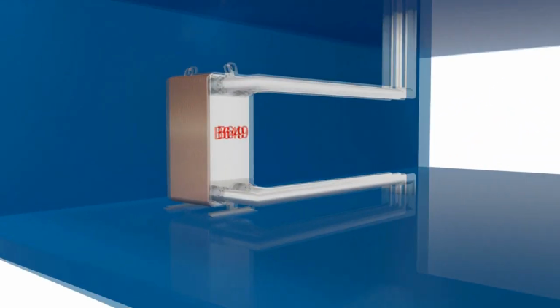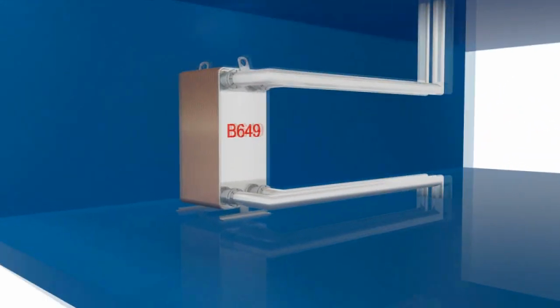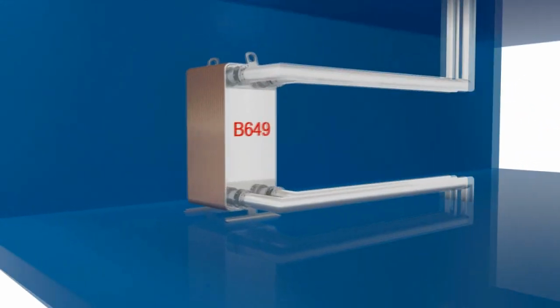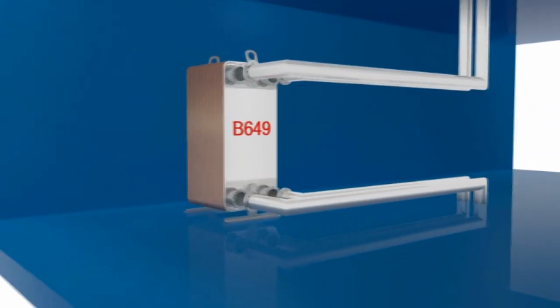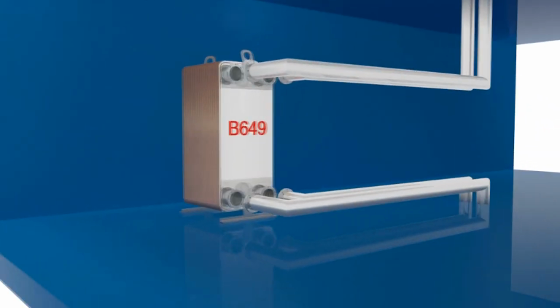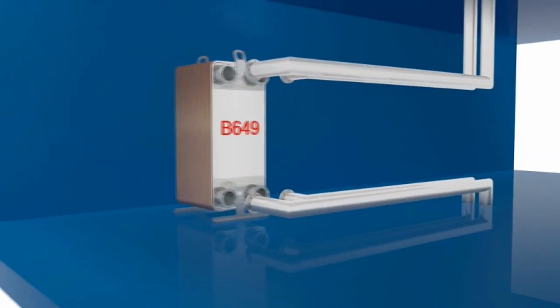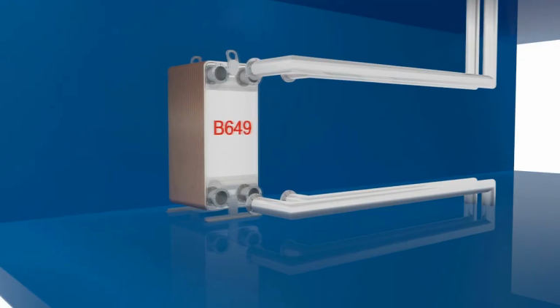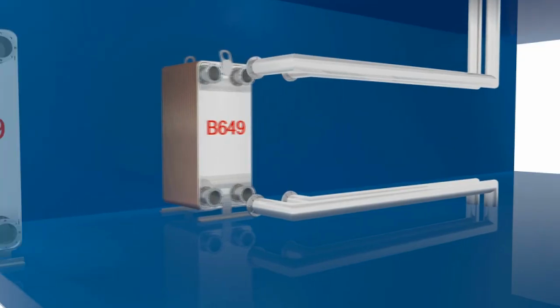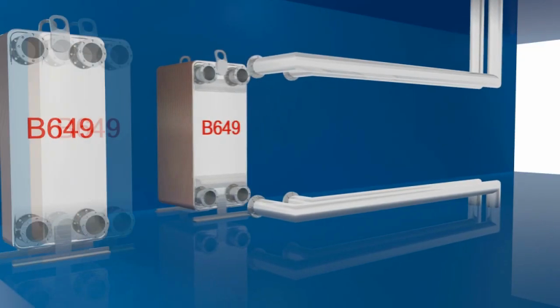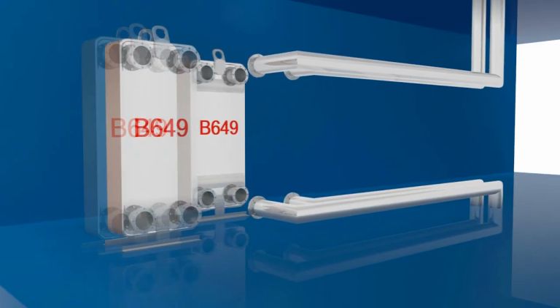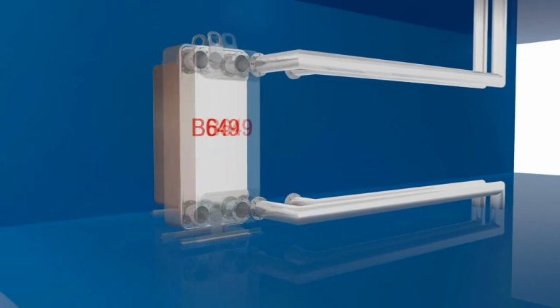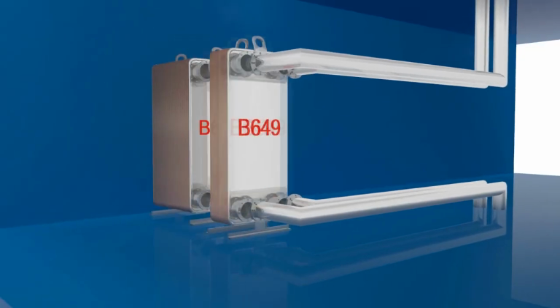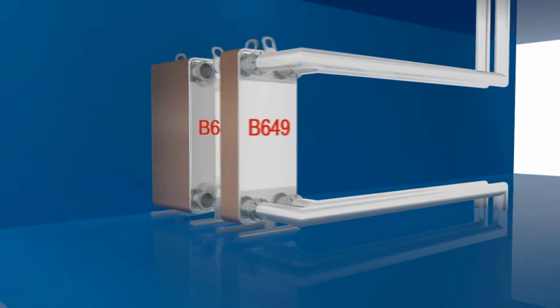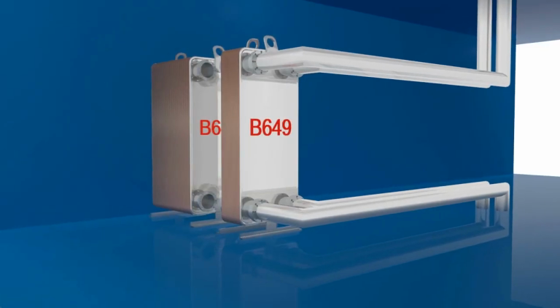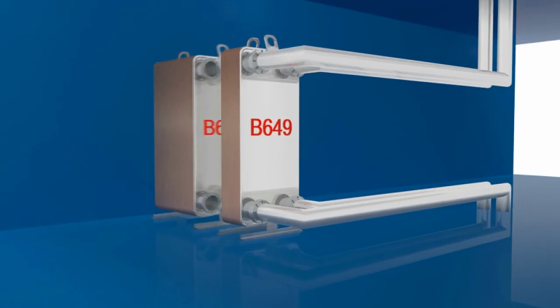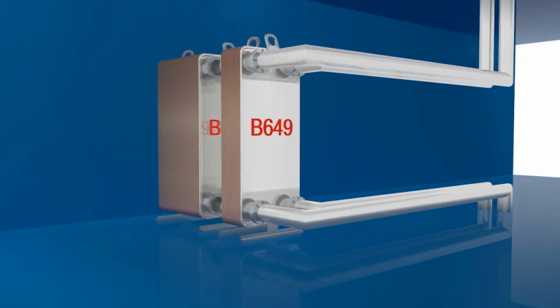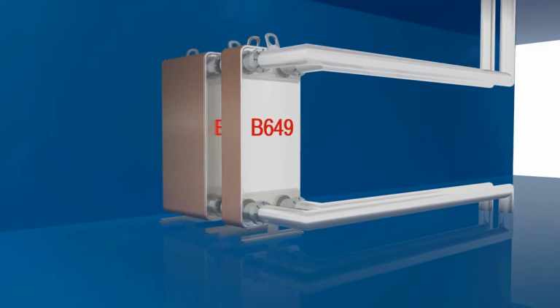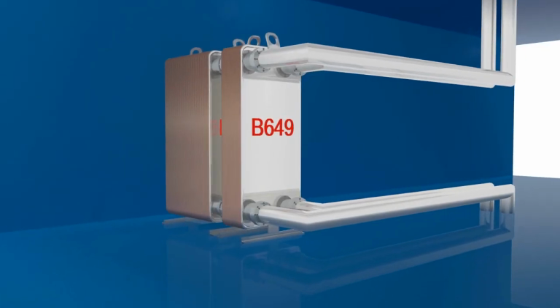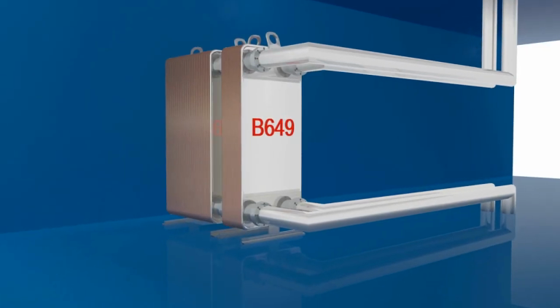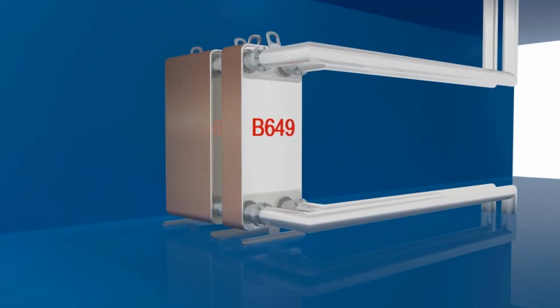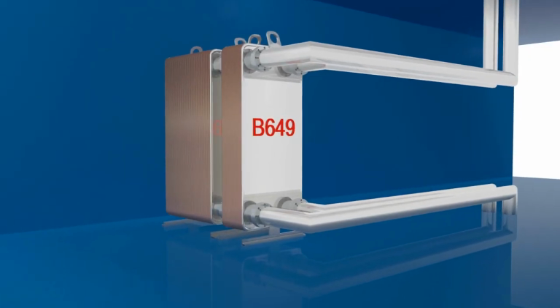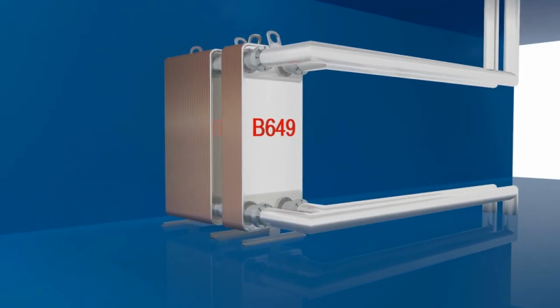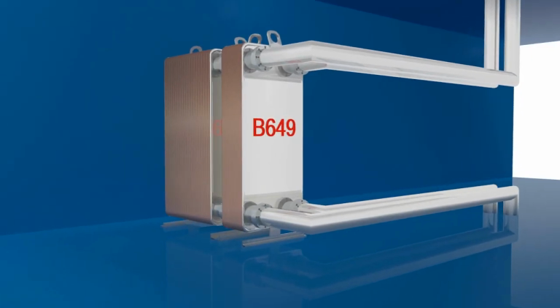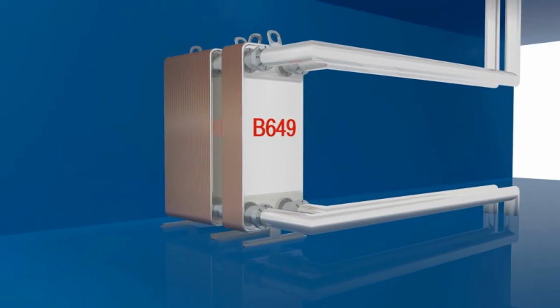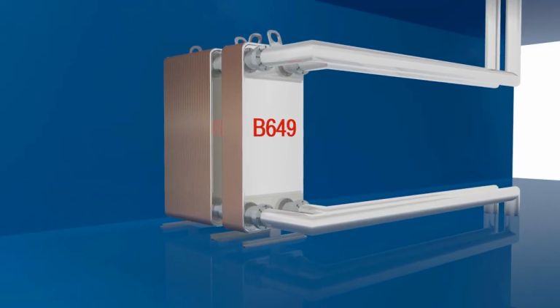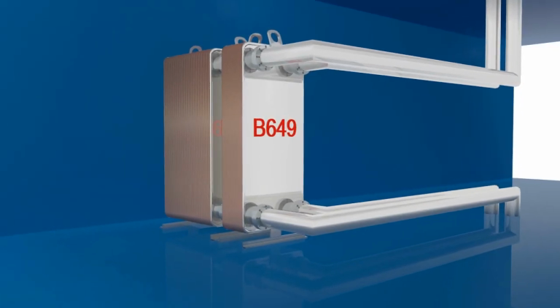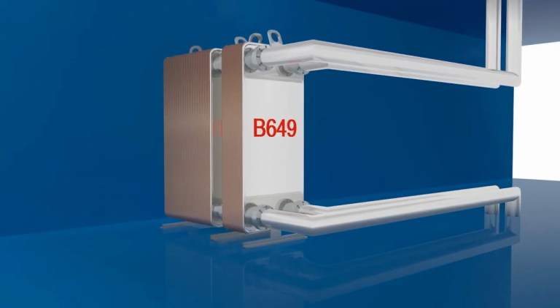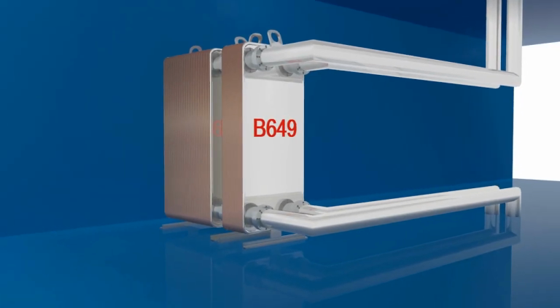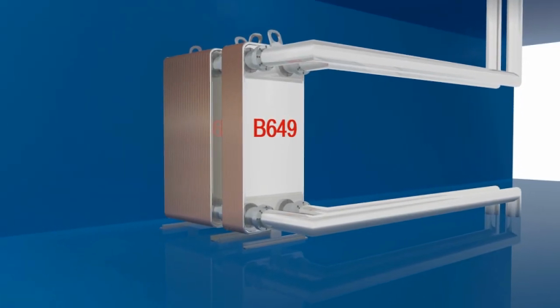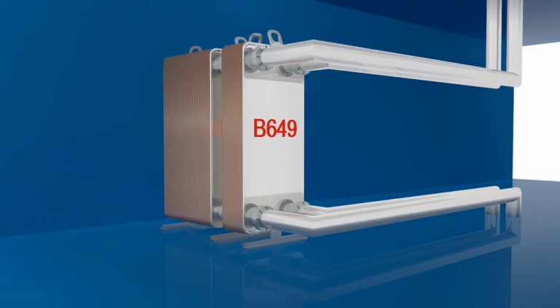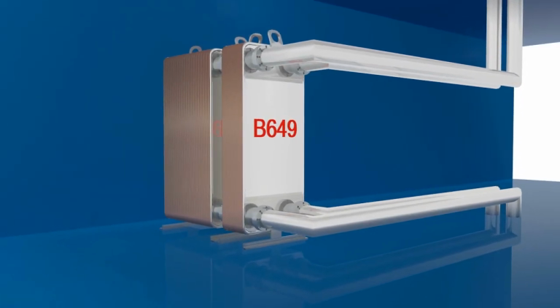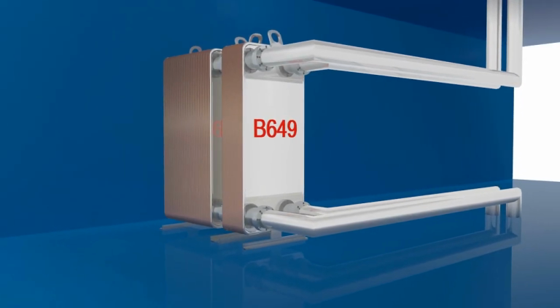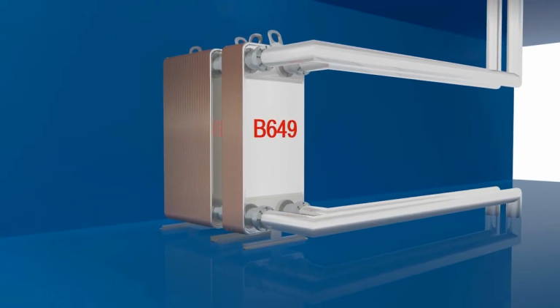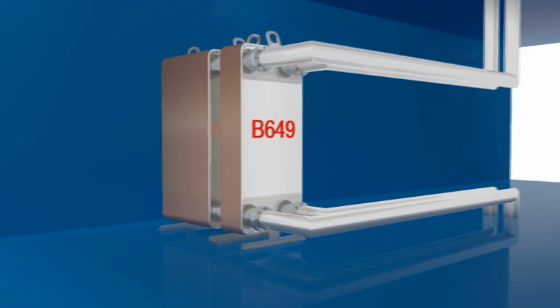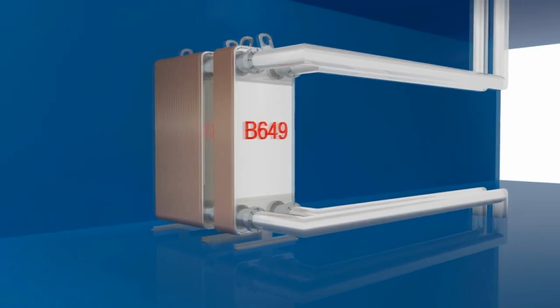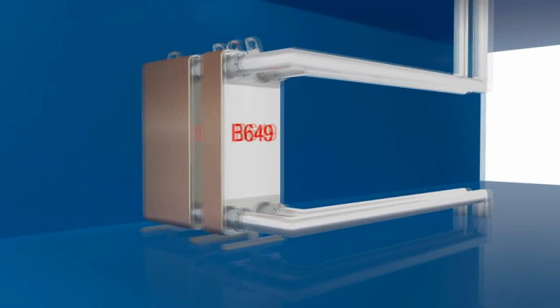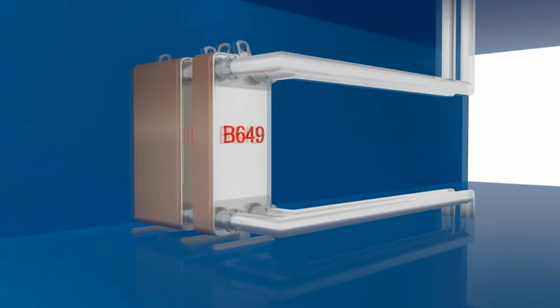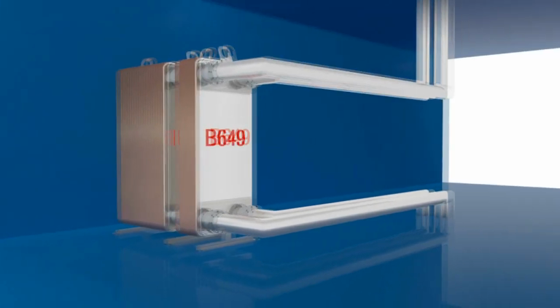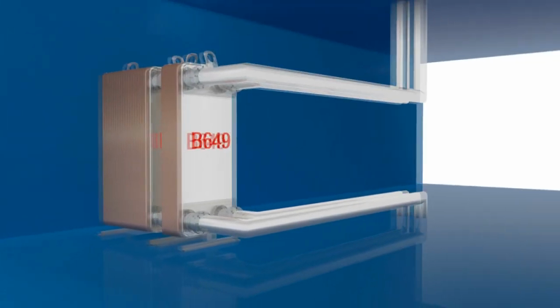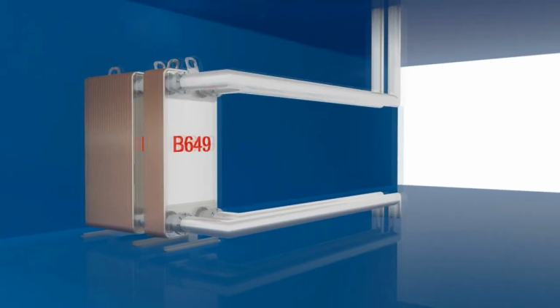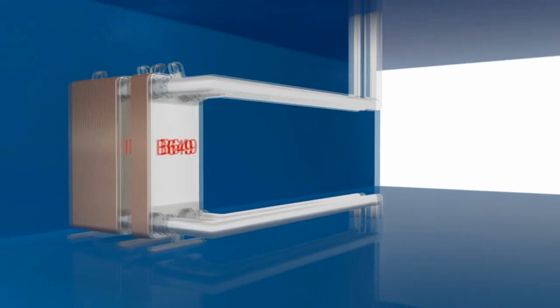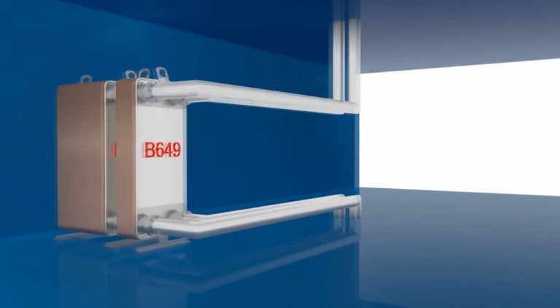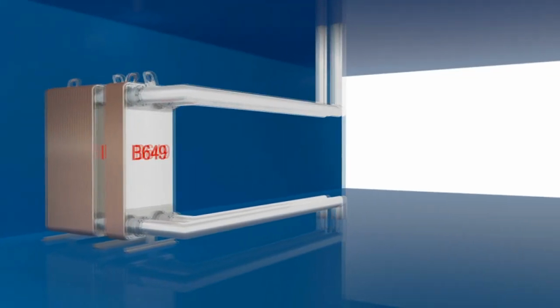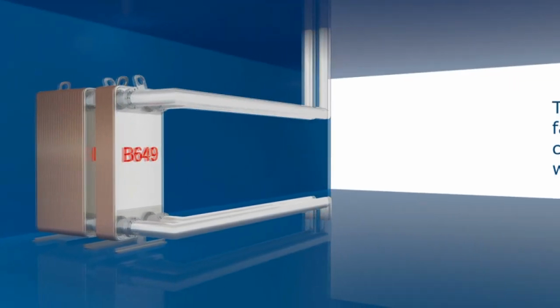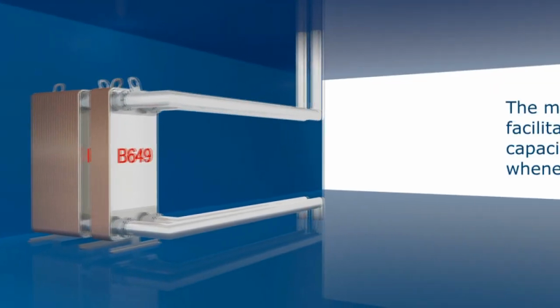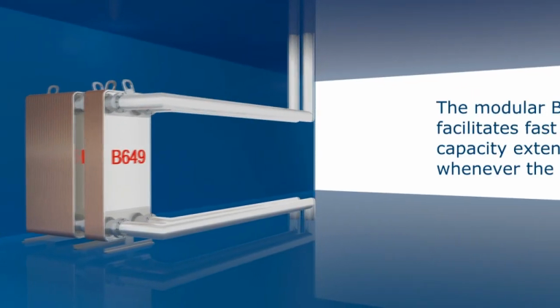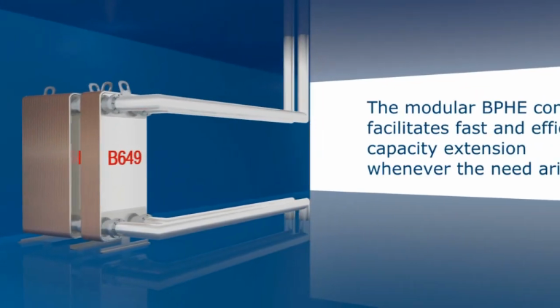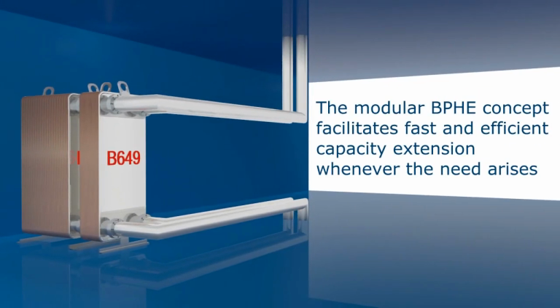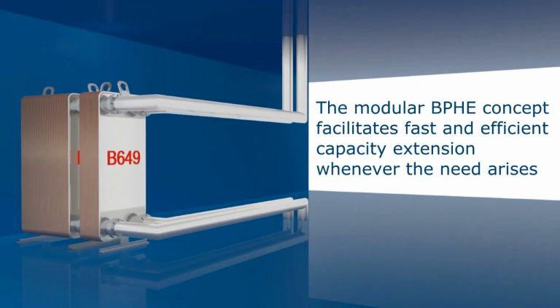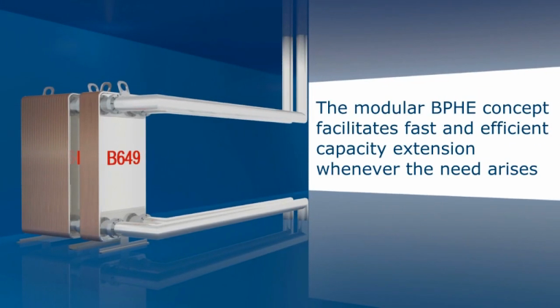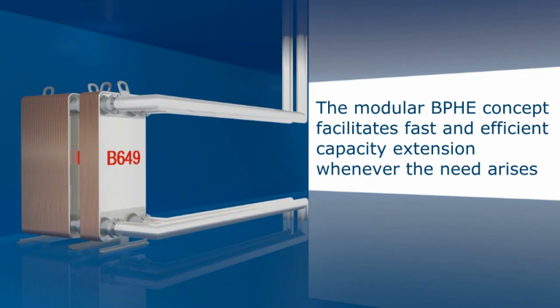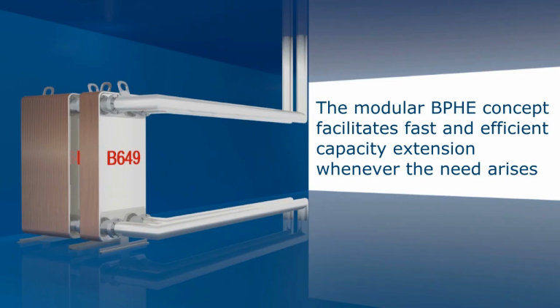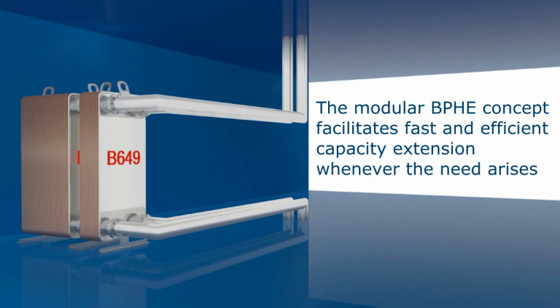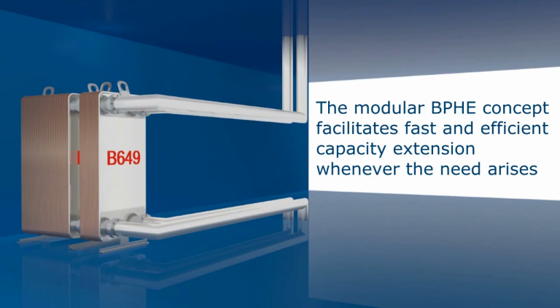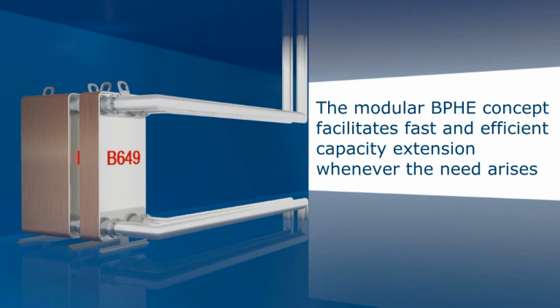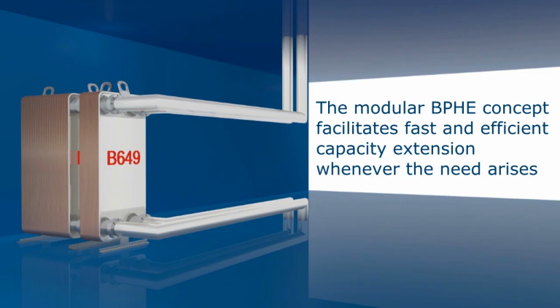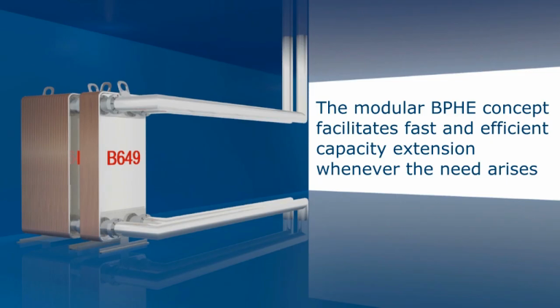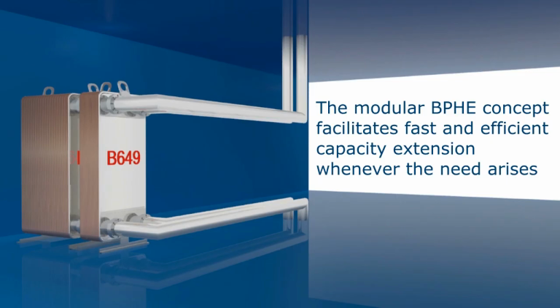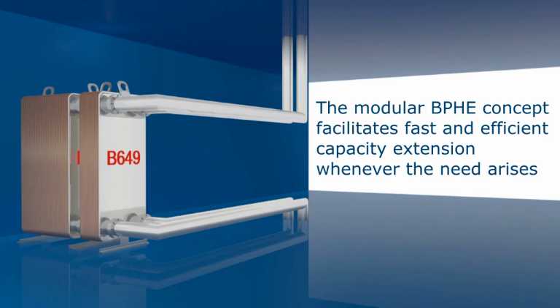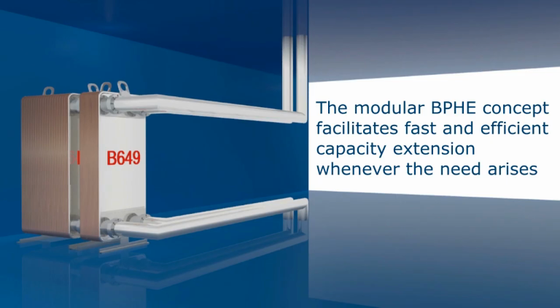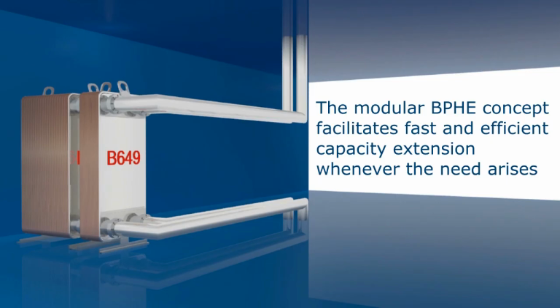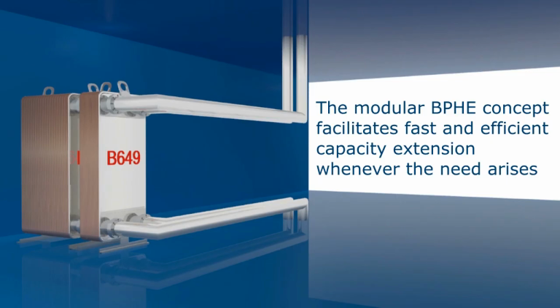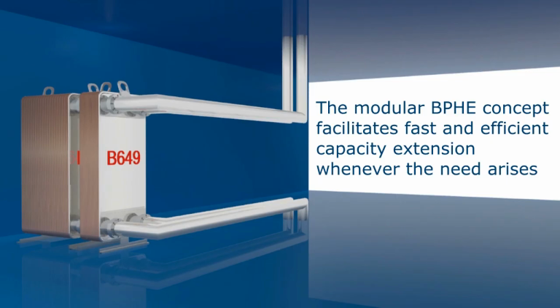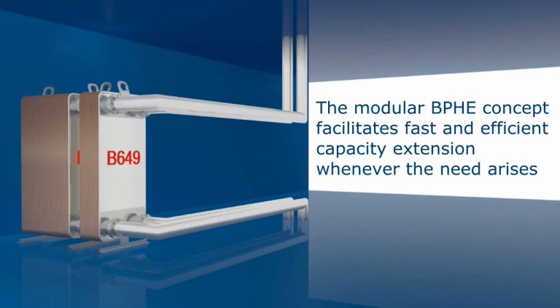The modular BPHE concept makes it easy to expand capacity quickly and efficiently whenever the need arises.